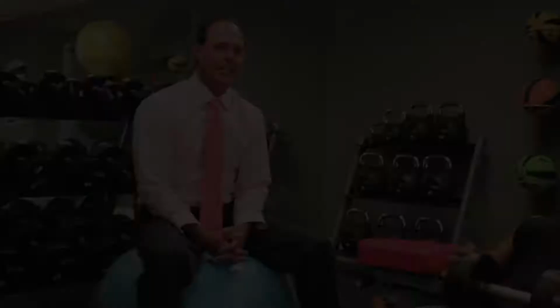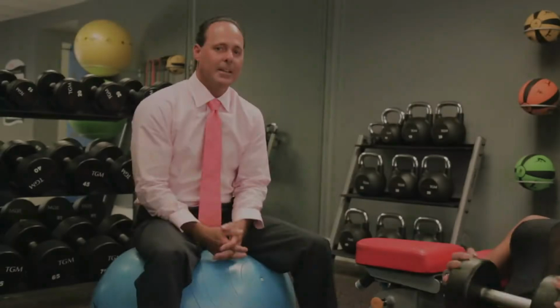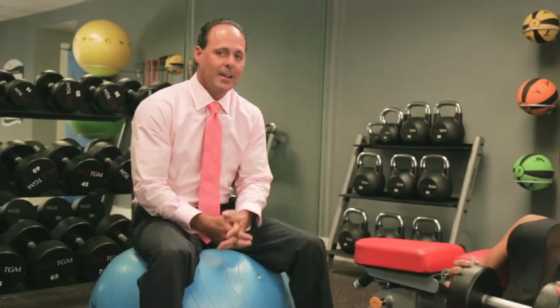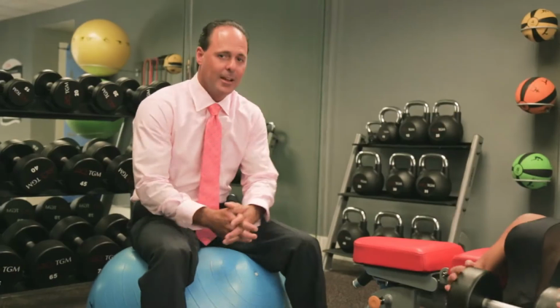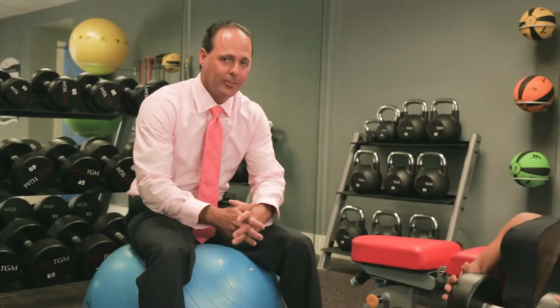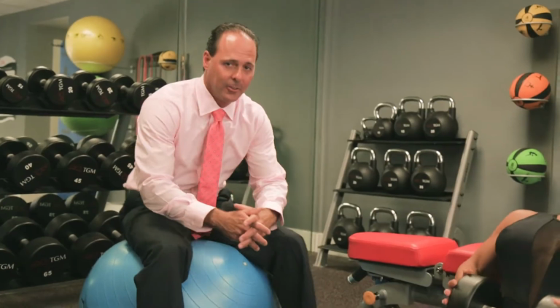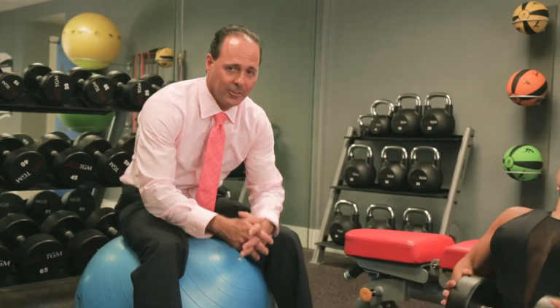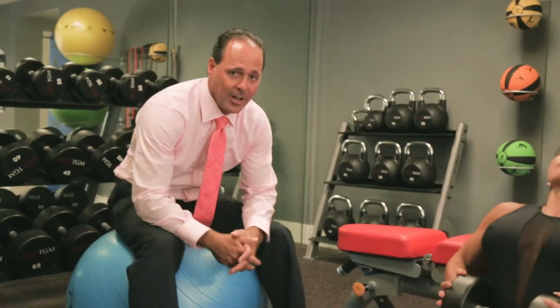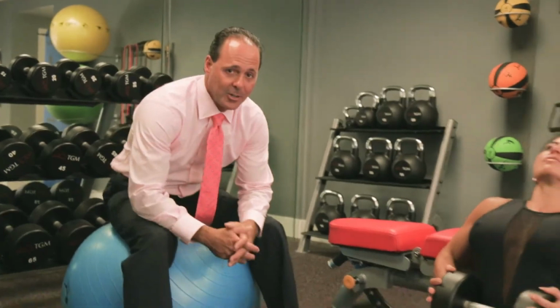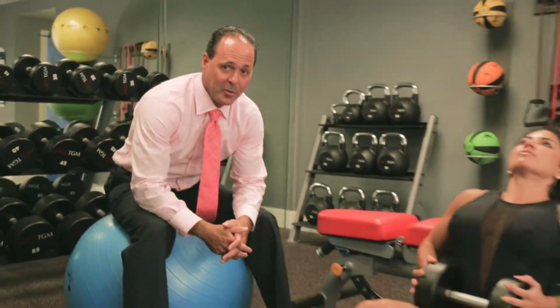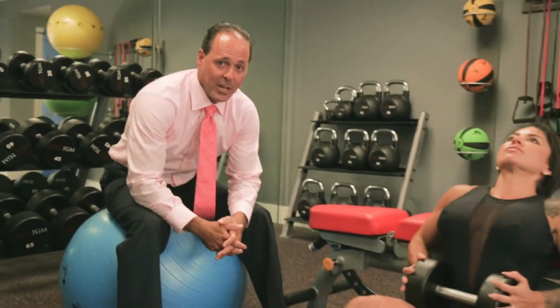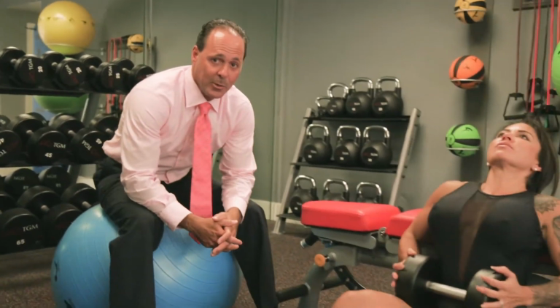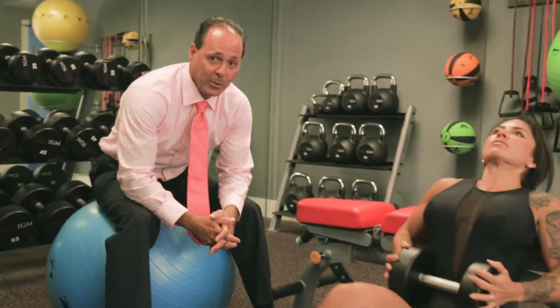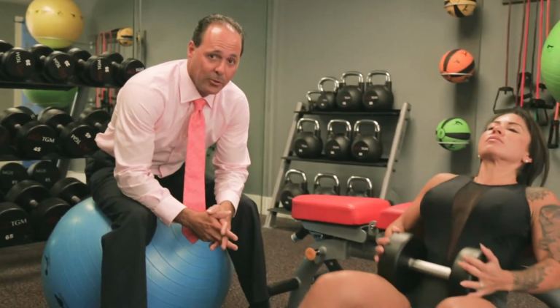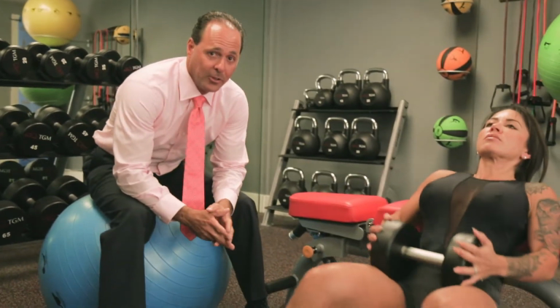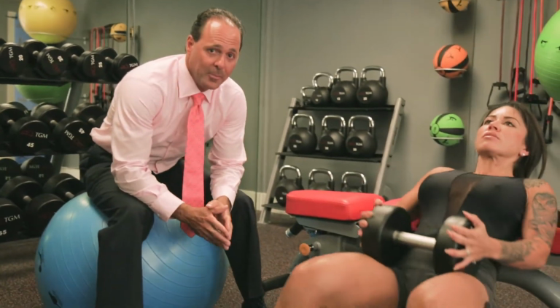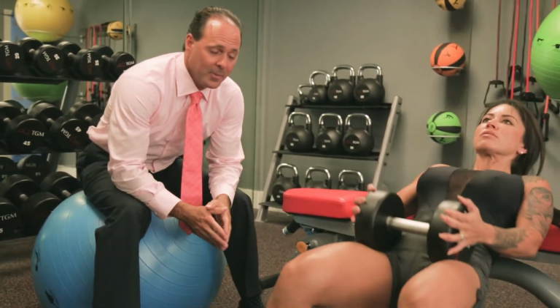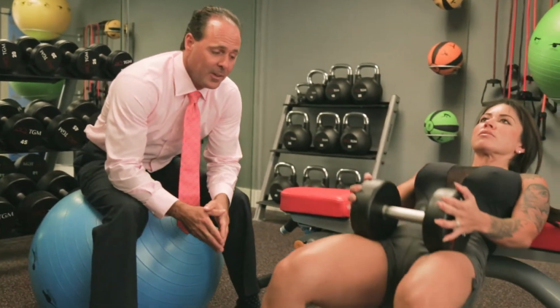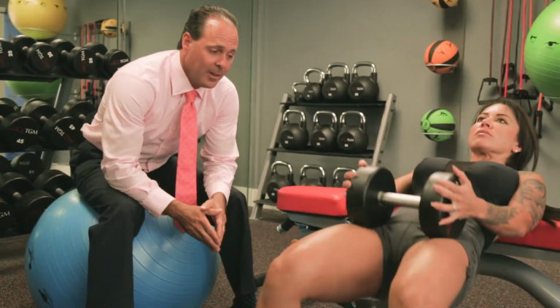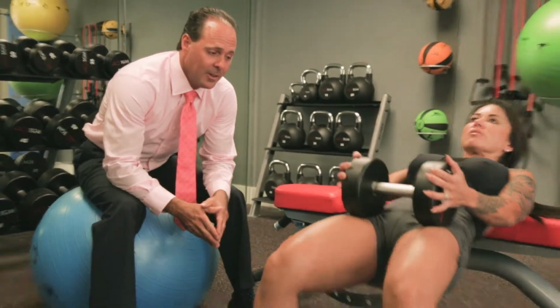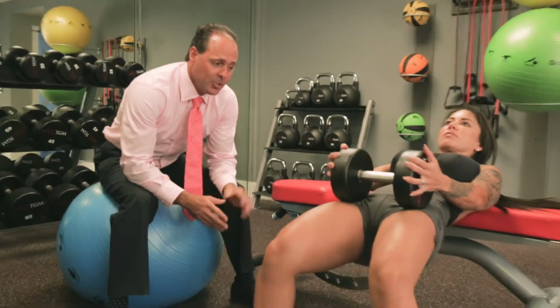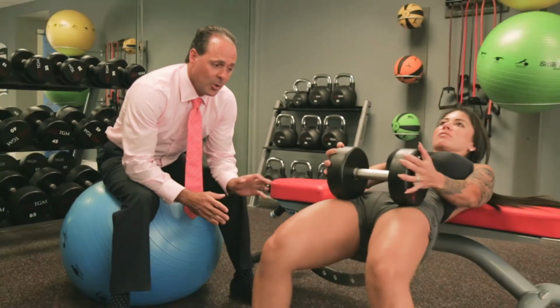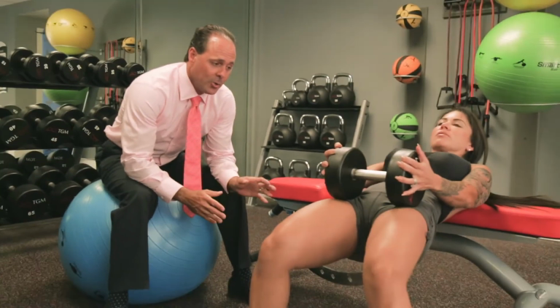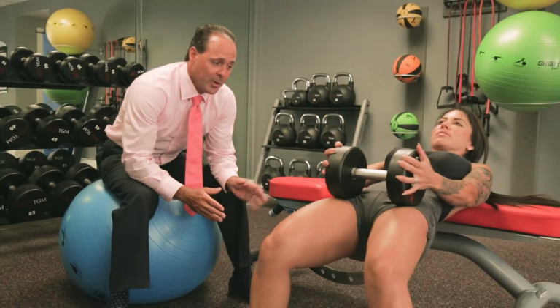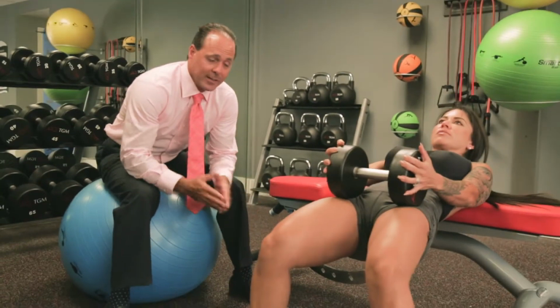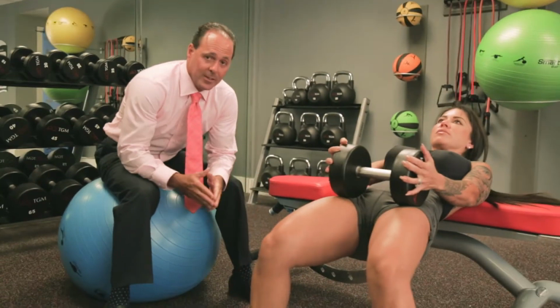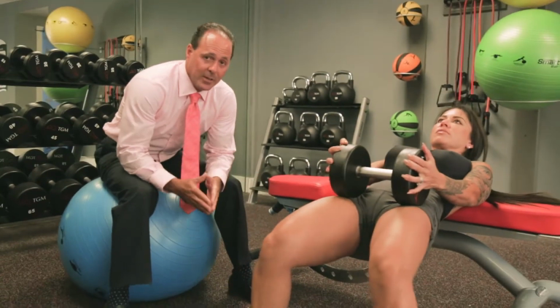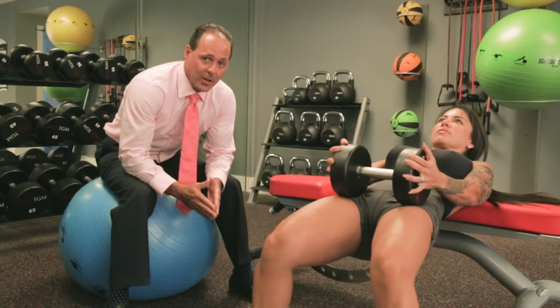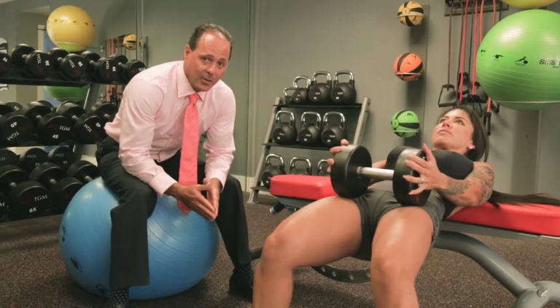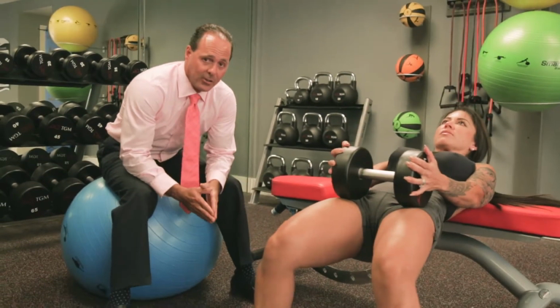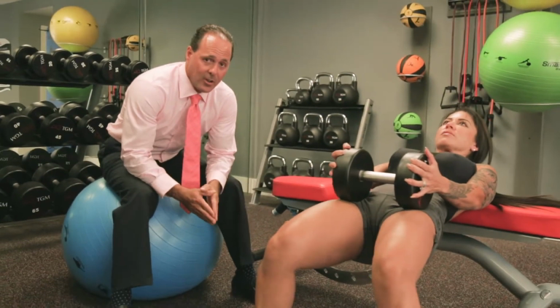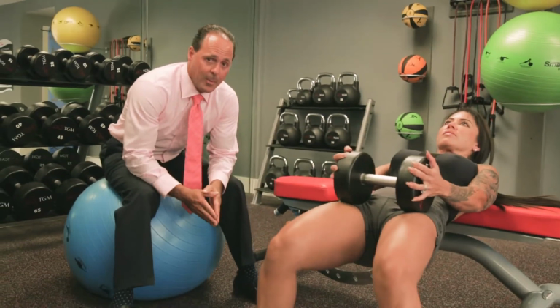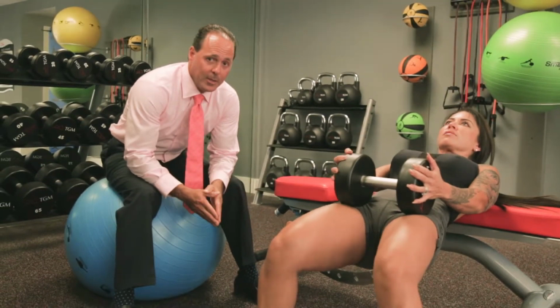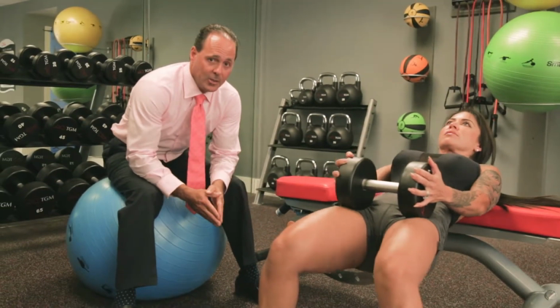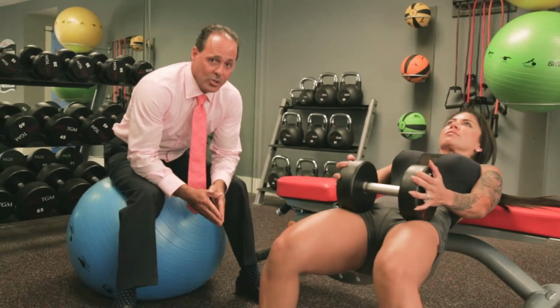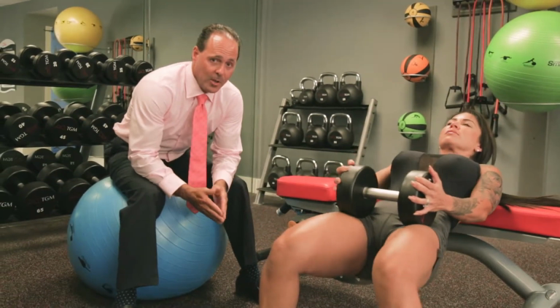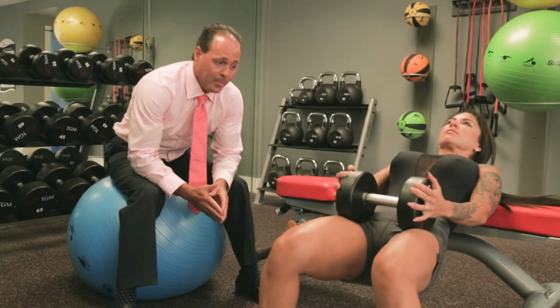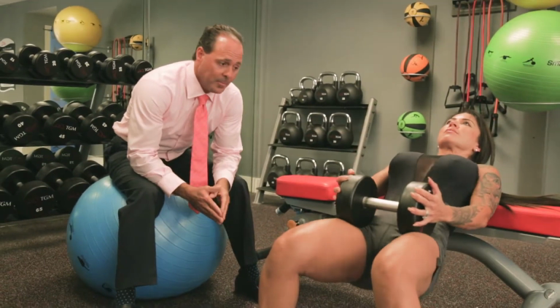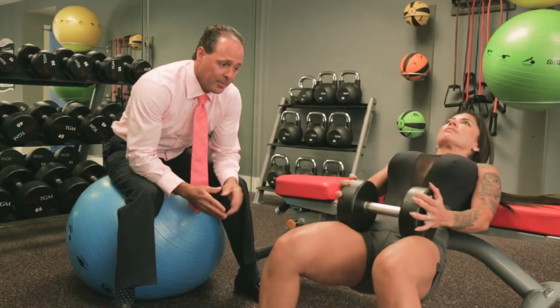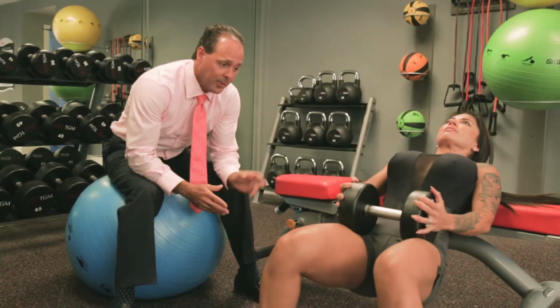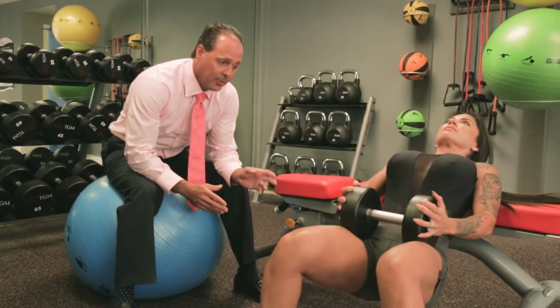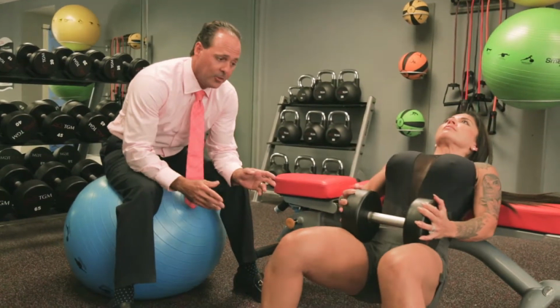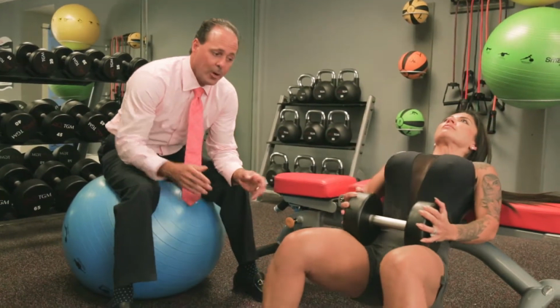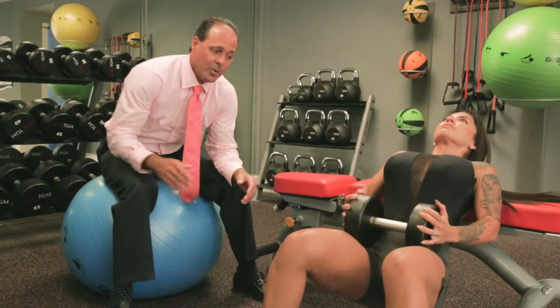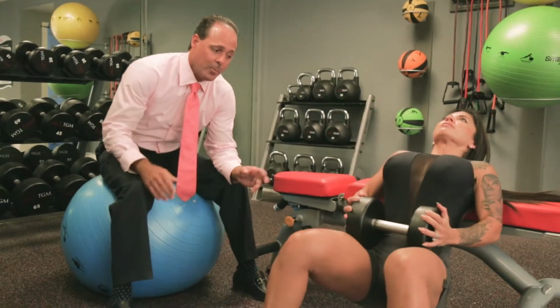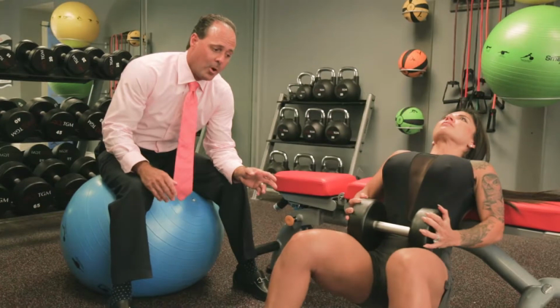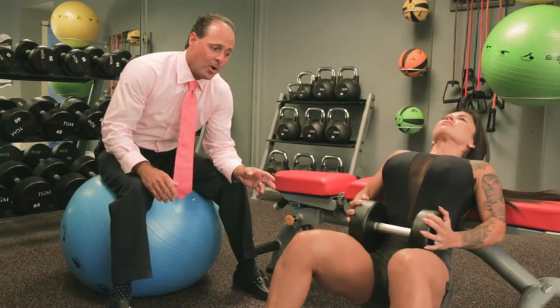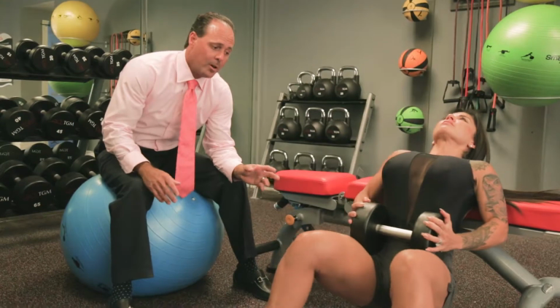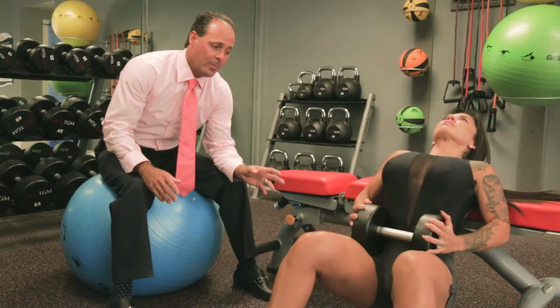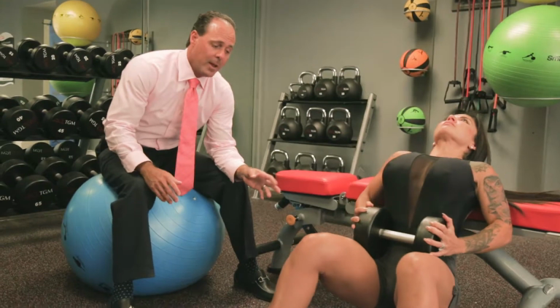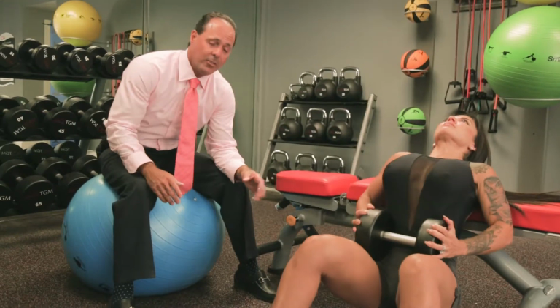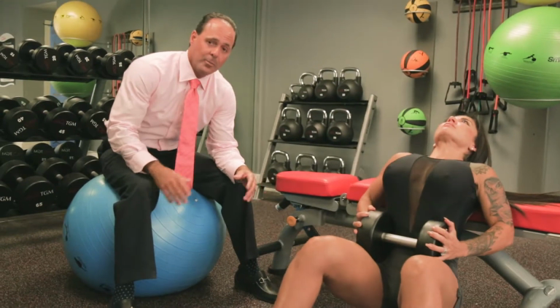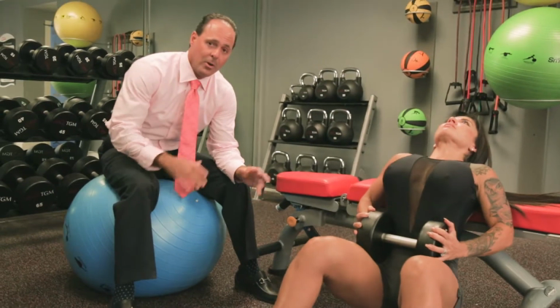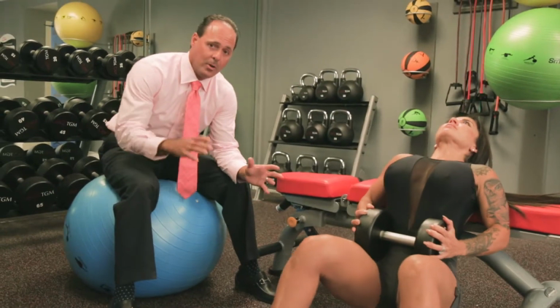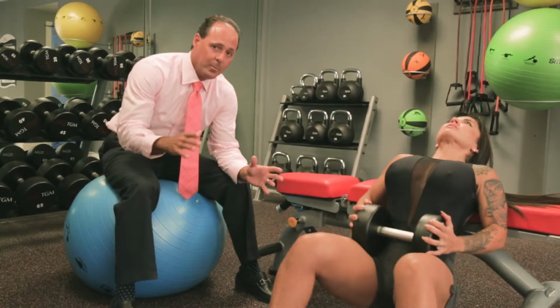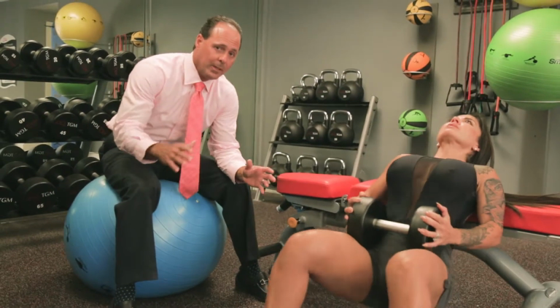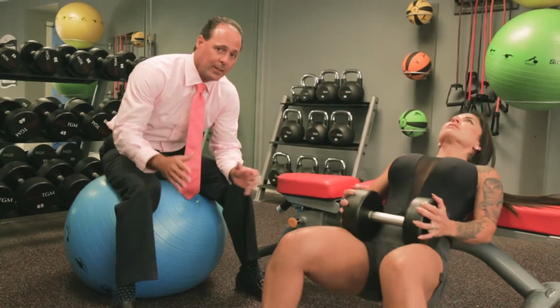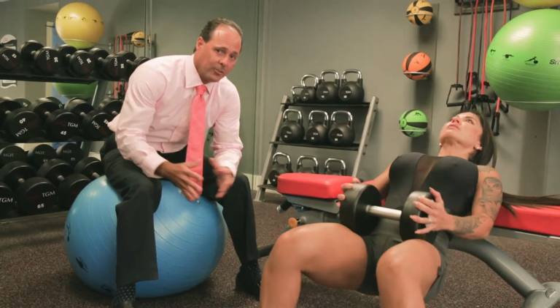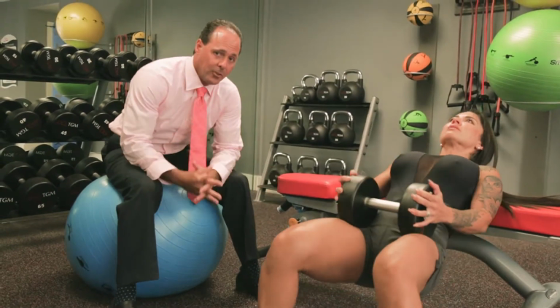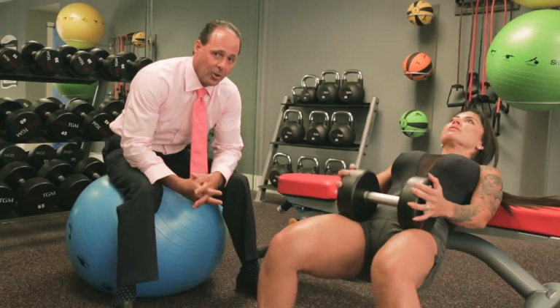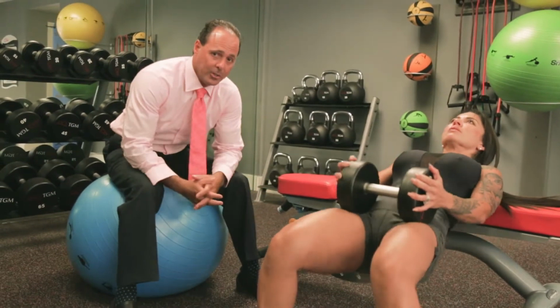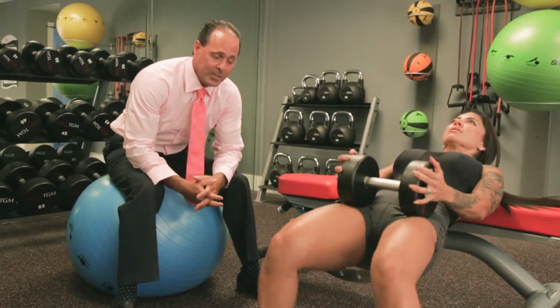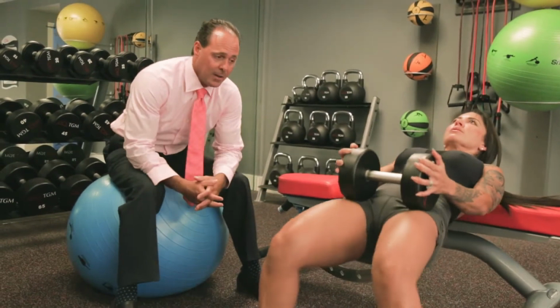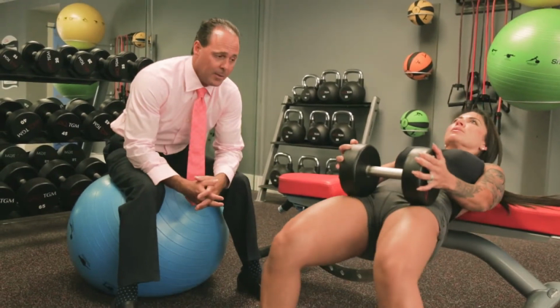Hey guys, this is Dr. Fano and Lucy showing you an activity here that's common in the gym. This is done with a bar, medicine ball, plates all the time.